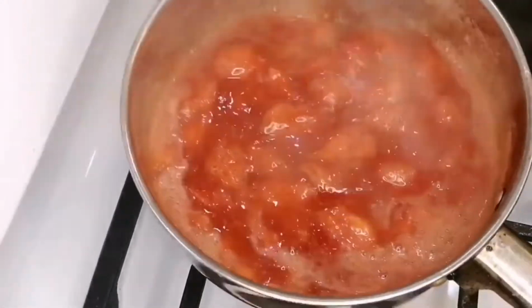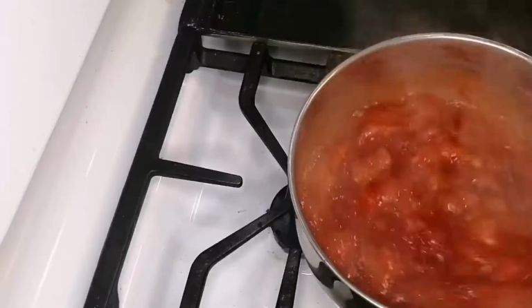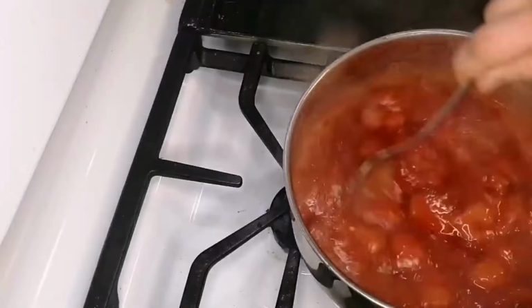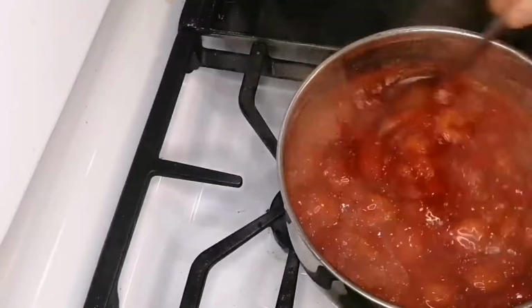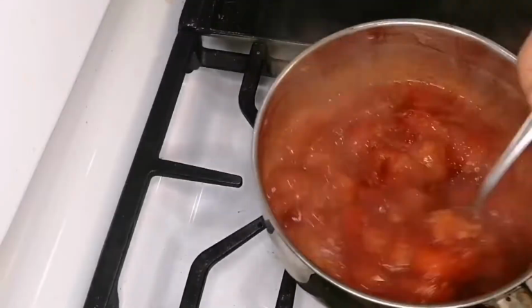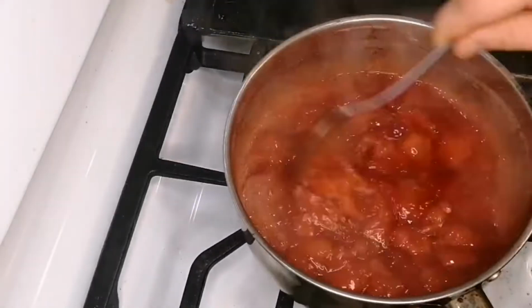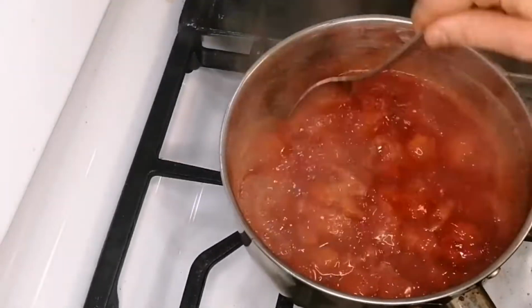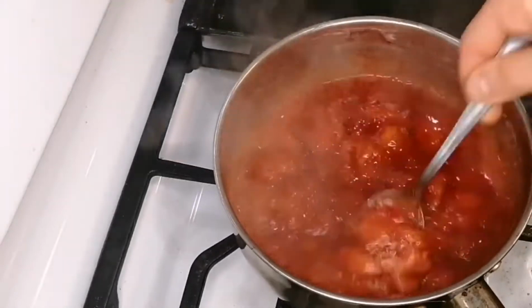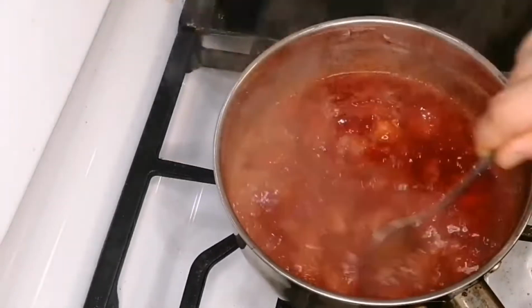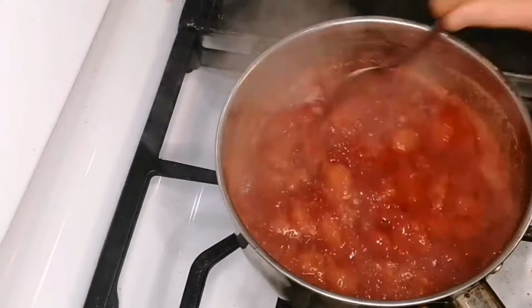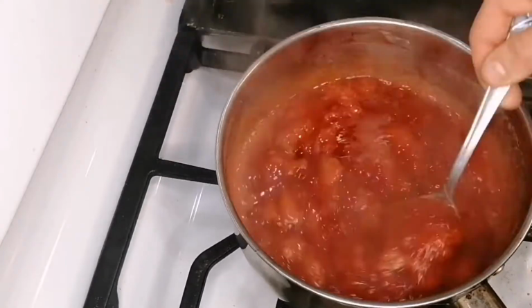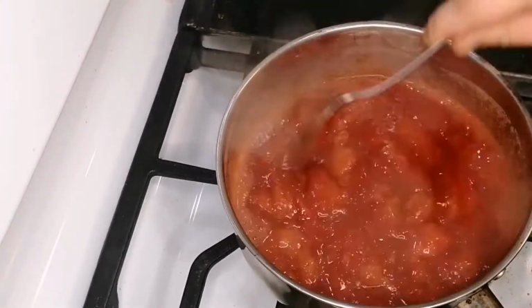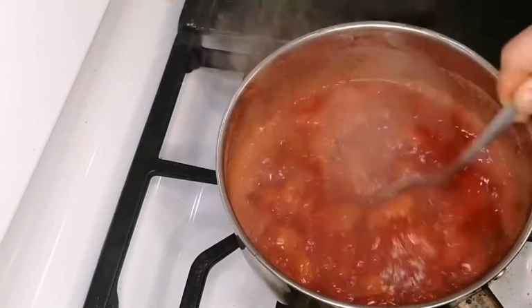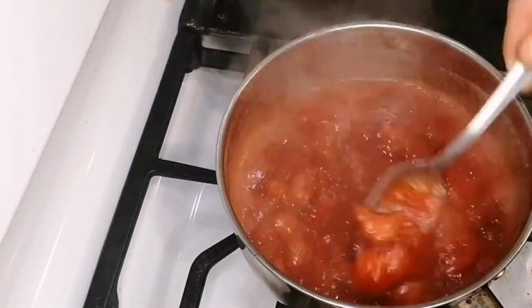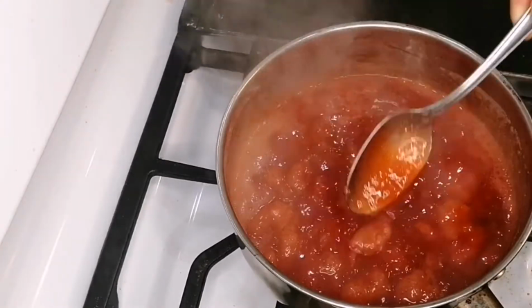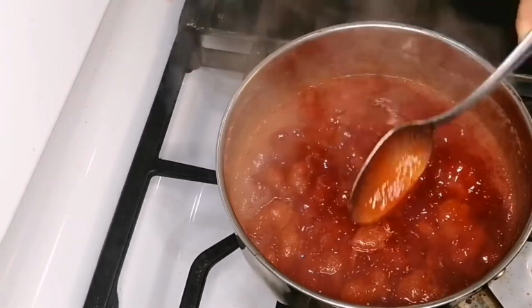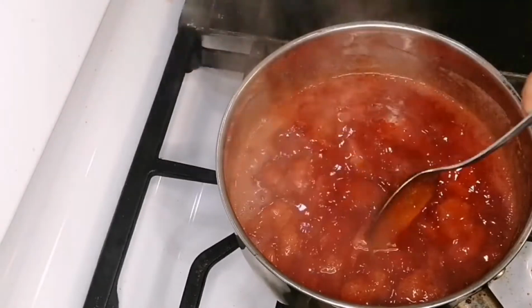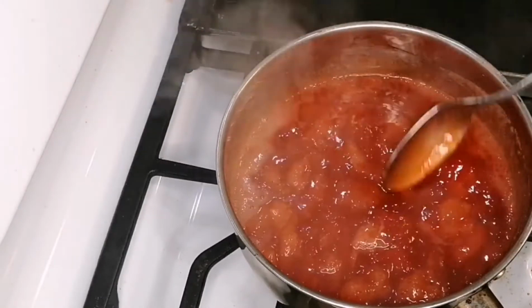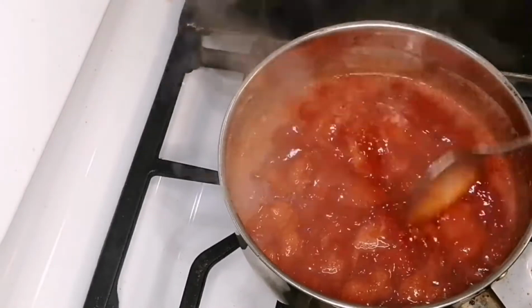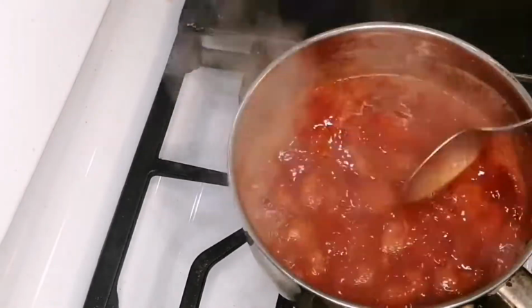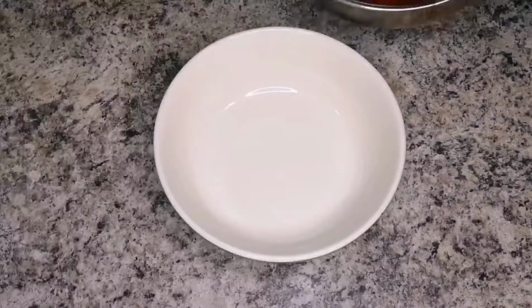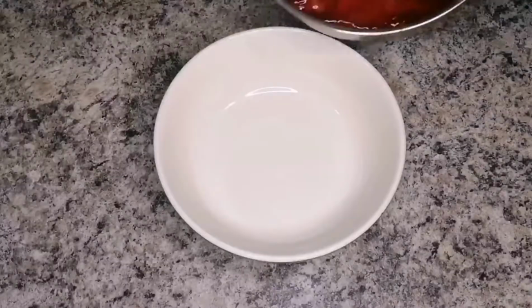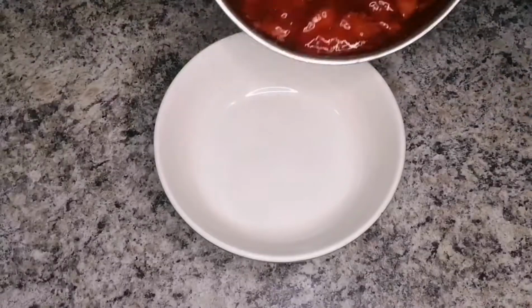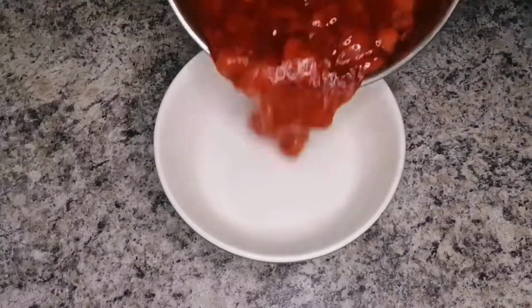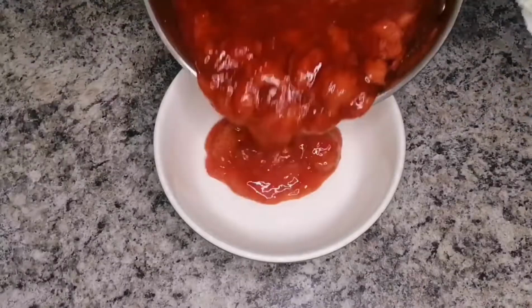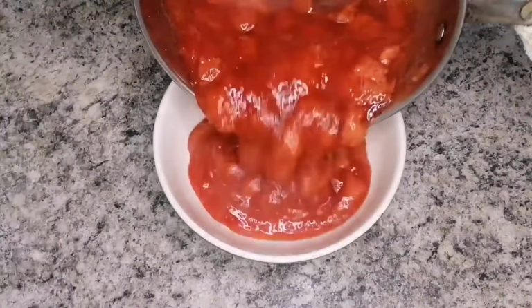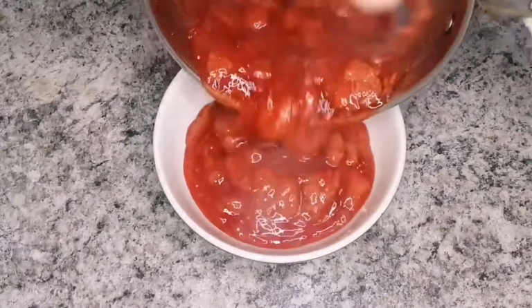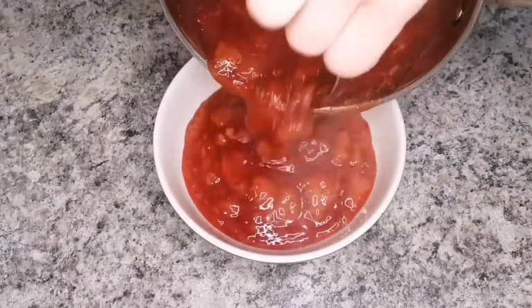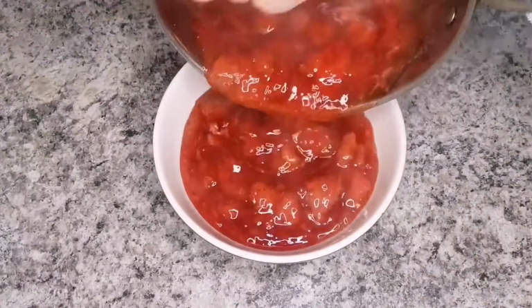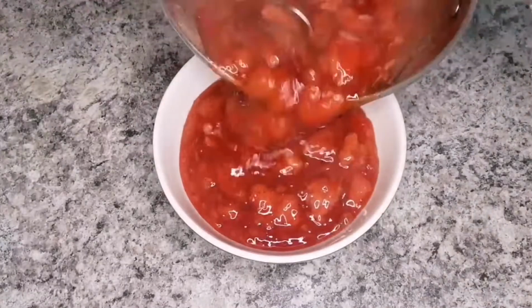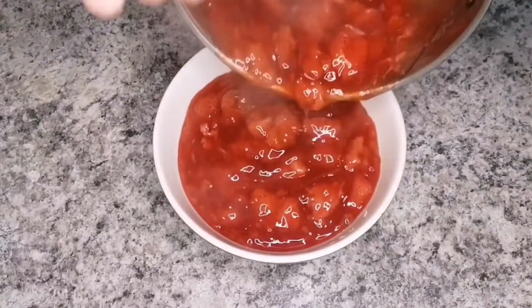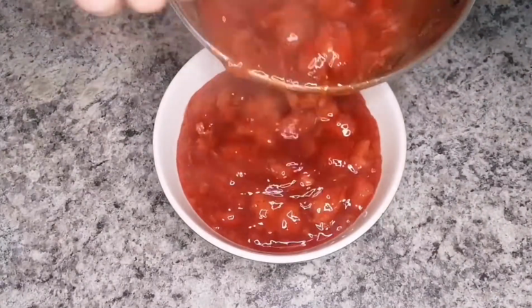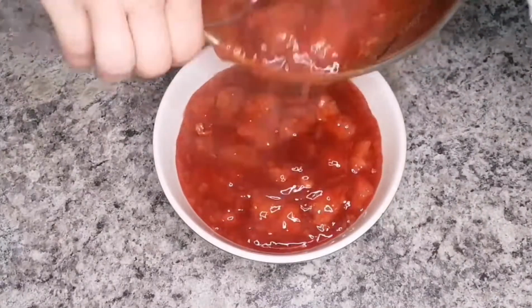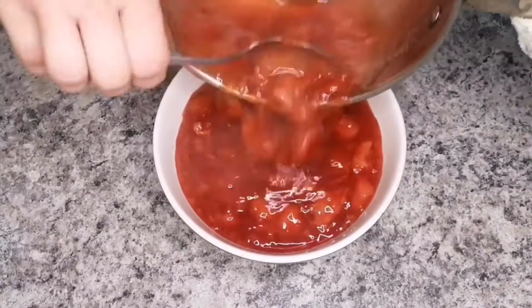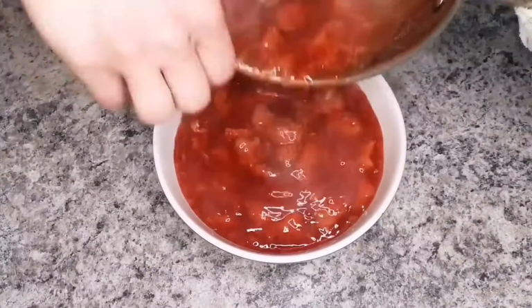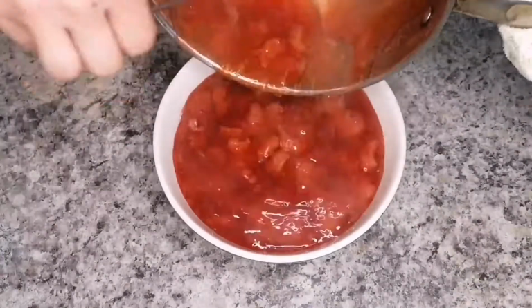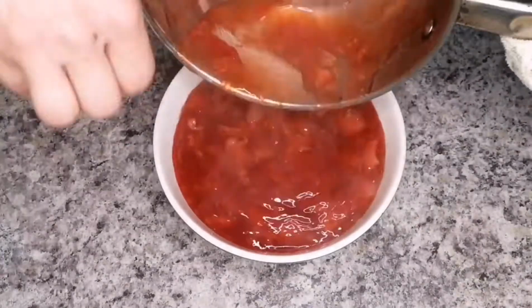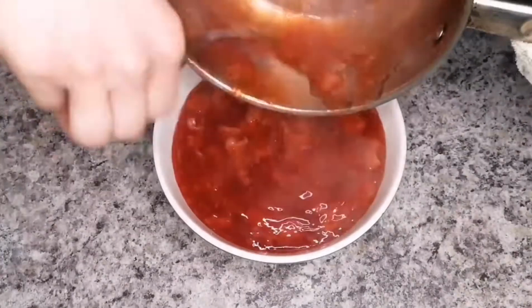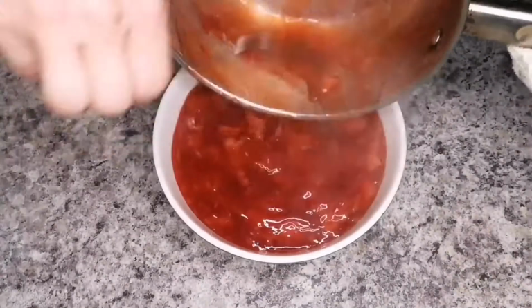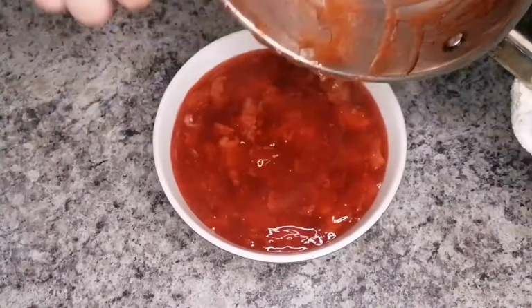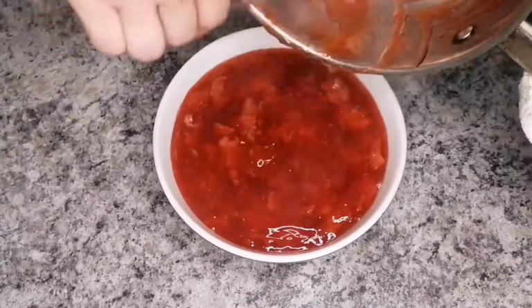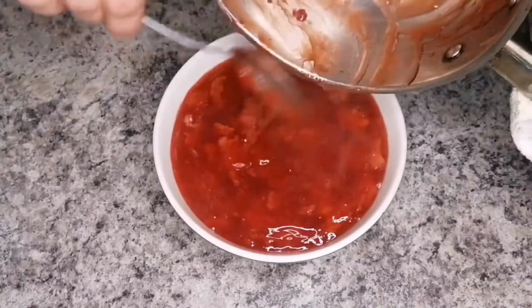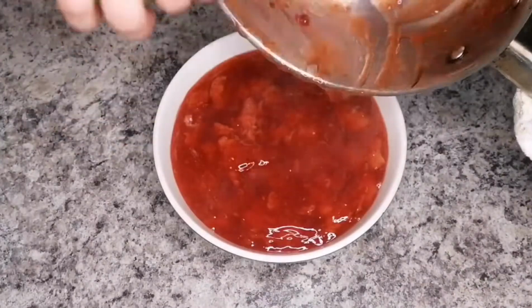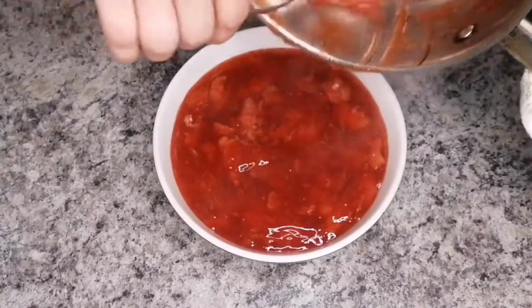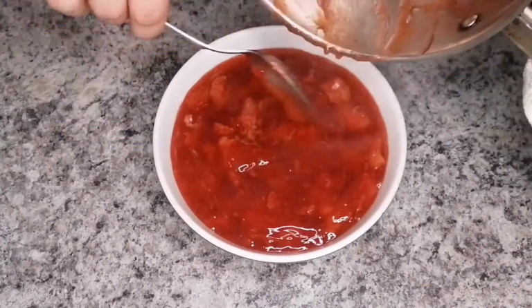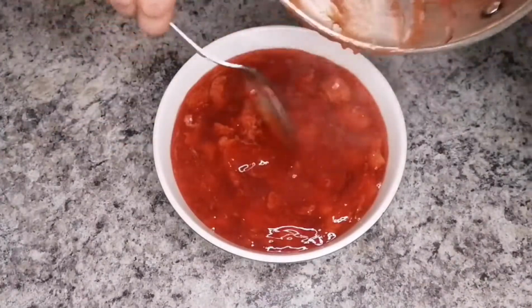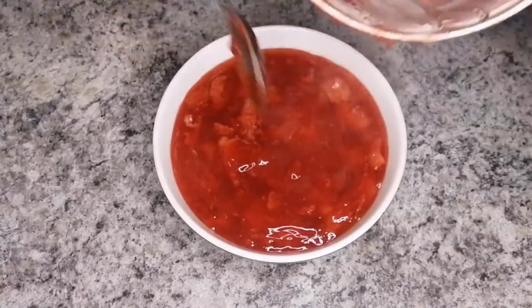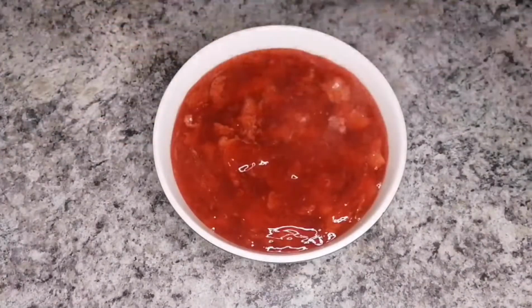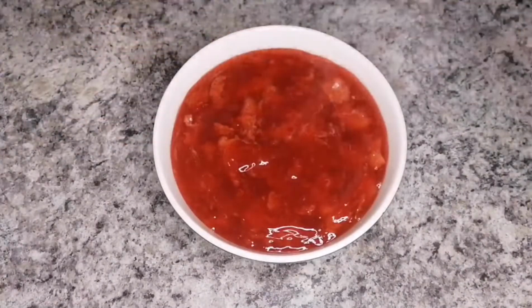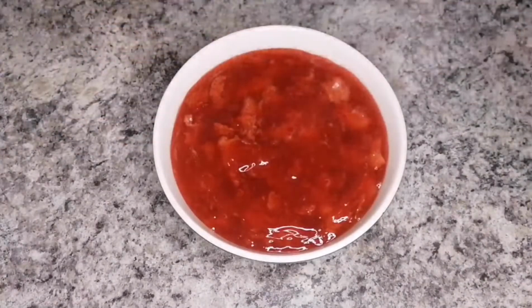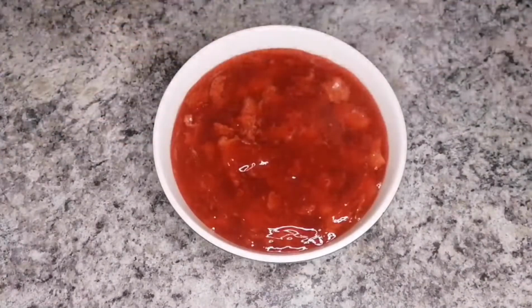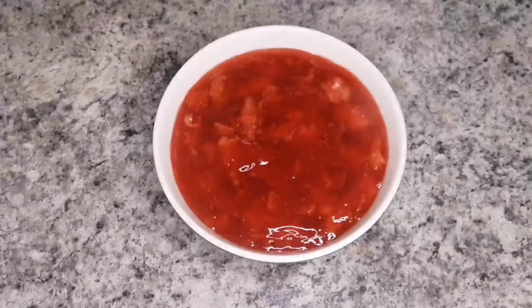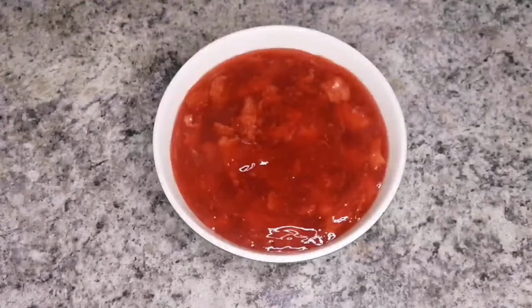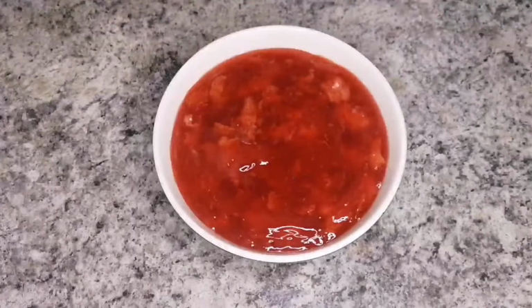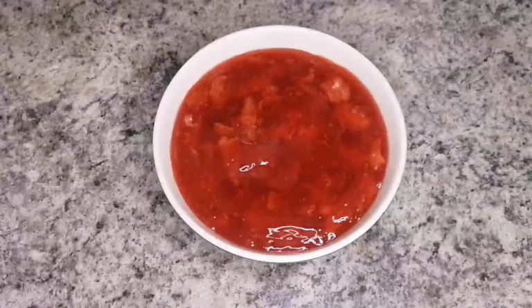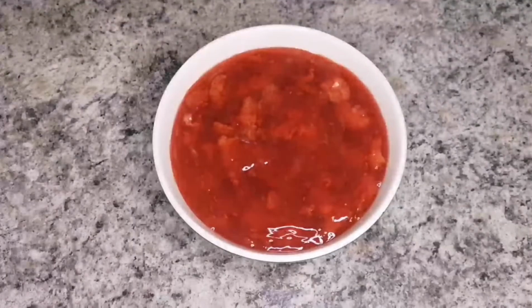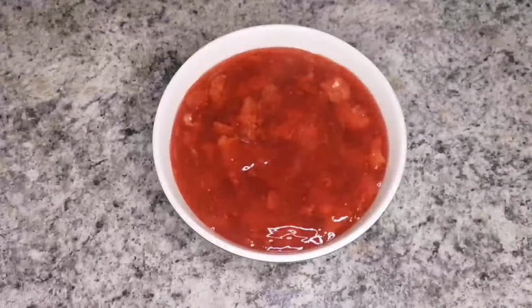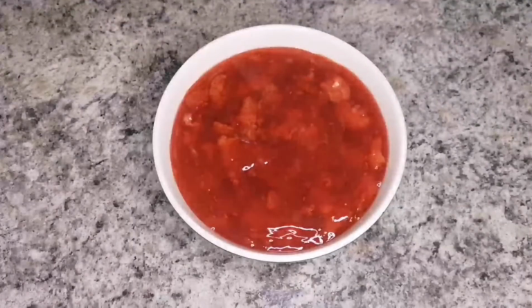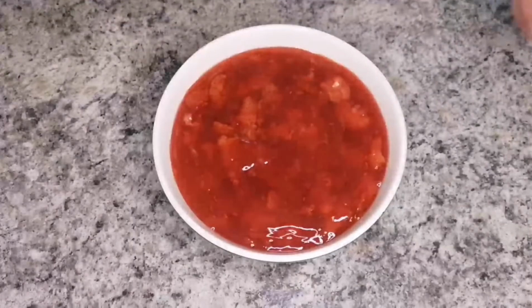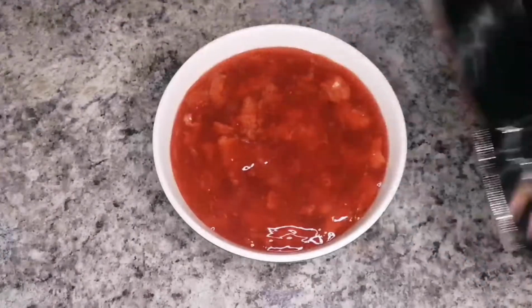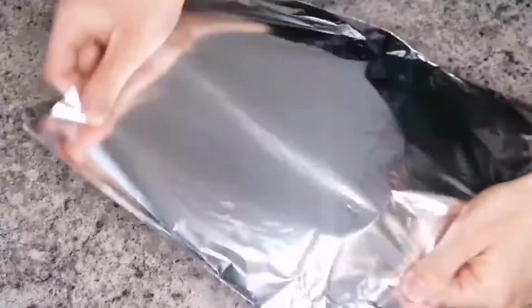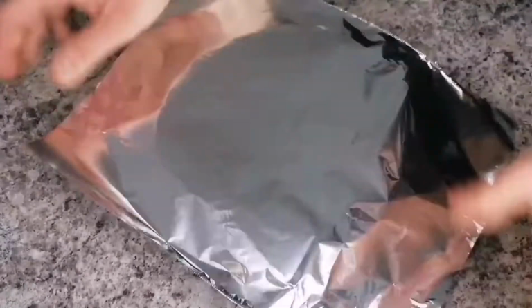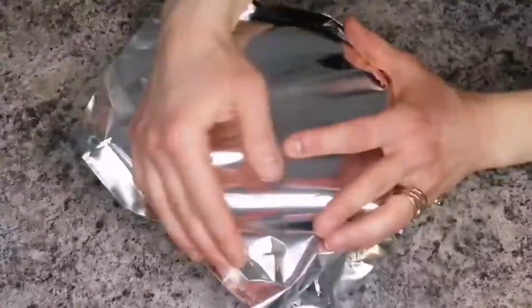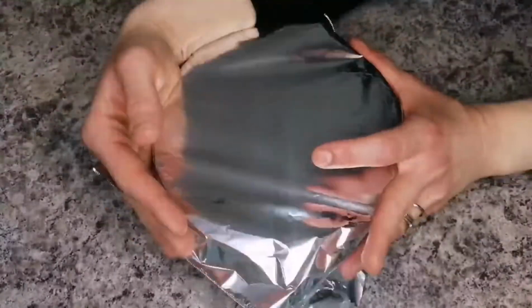First we are going to let our strawberry sauce cool, then place it in a bowl and put it in the fridge until we are ready to use it.